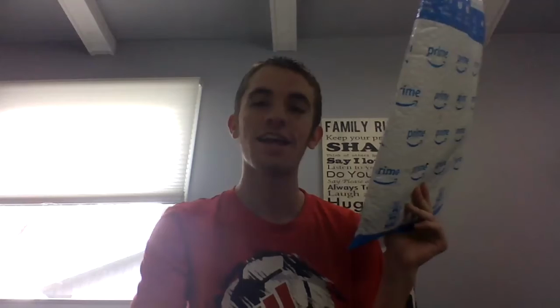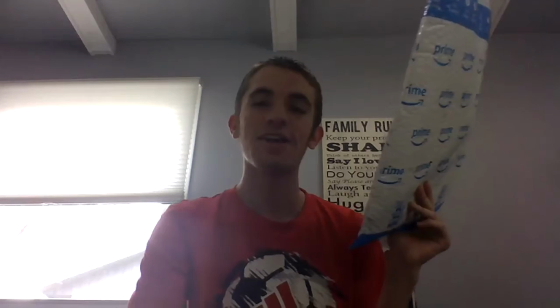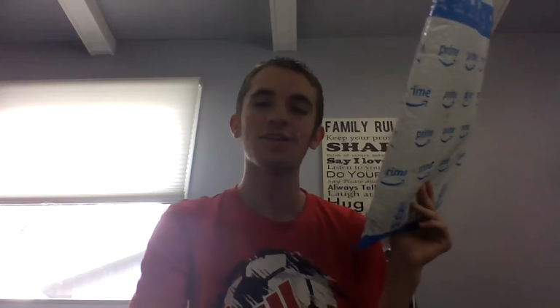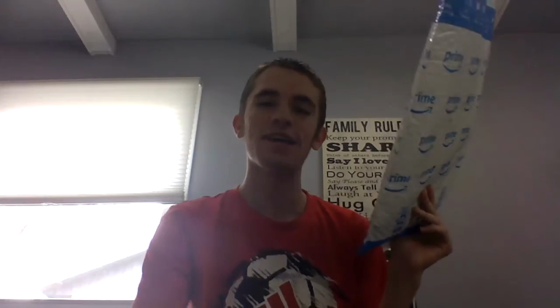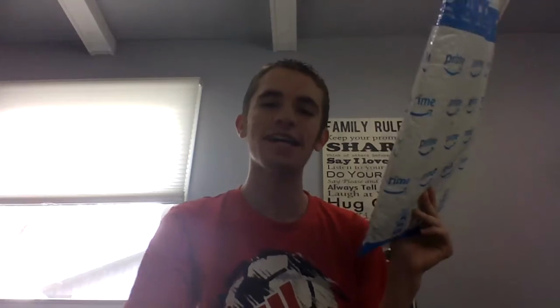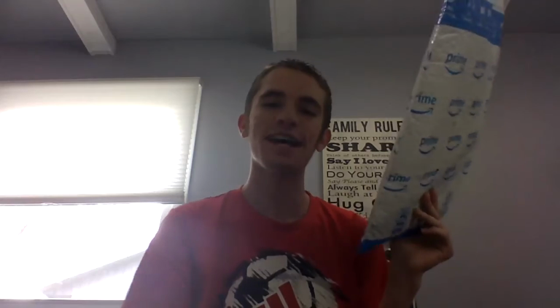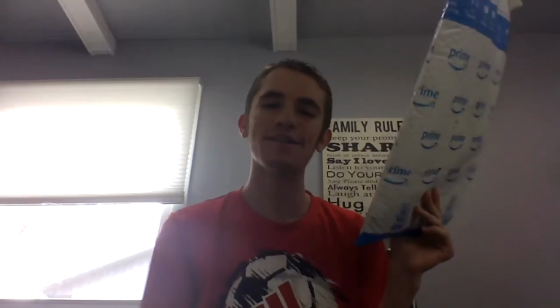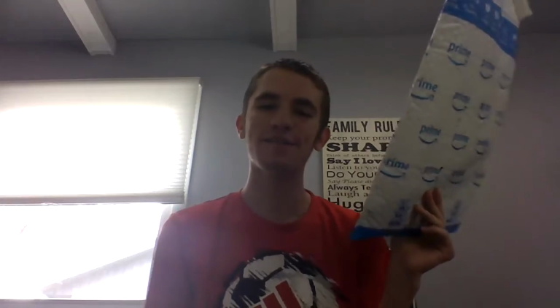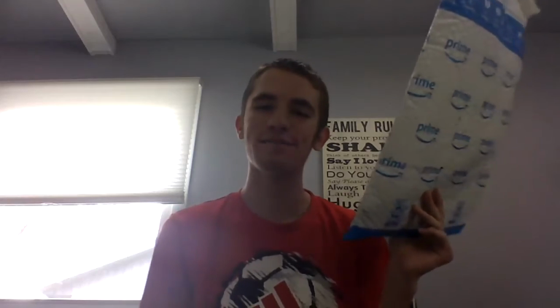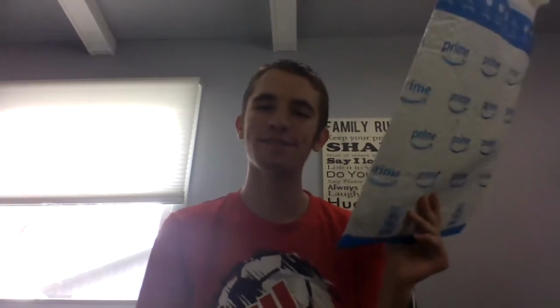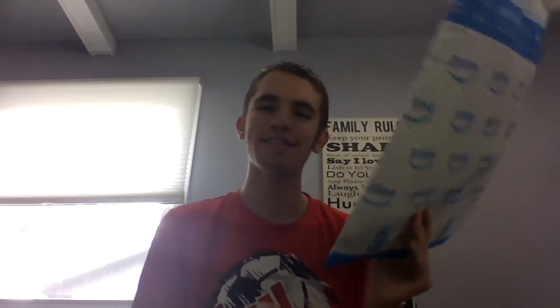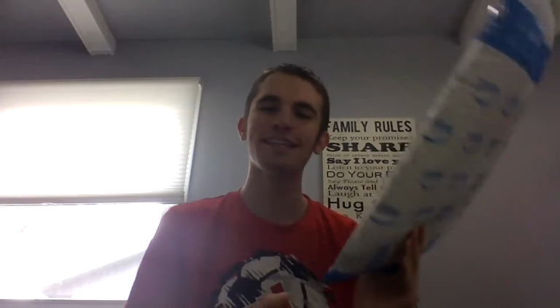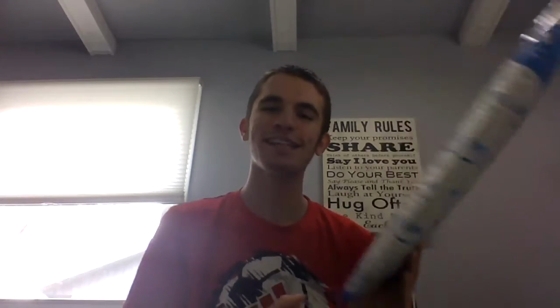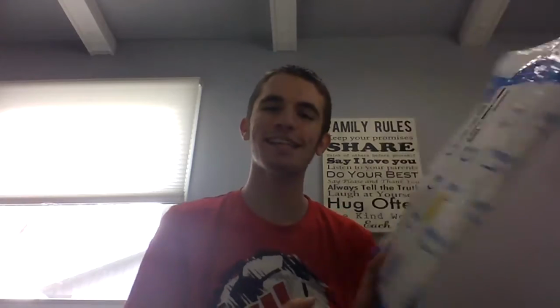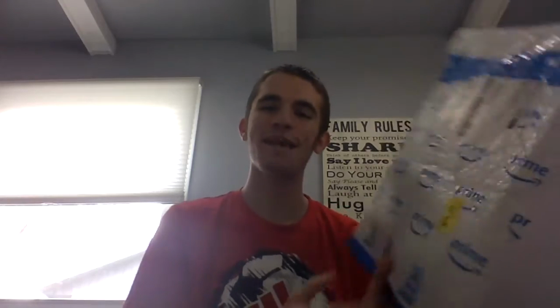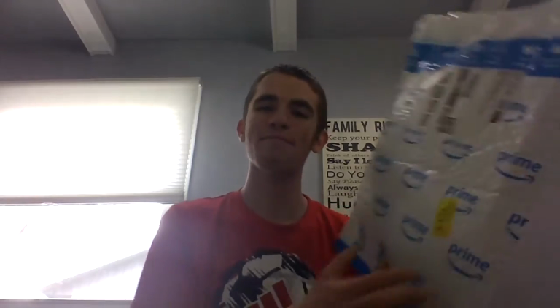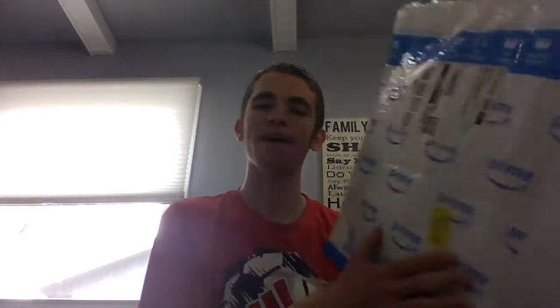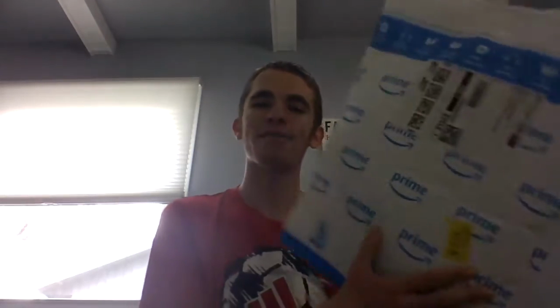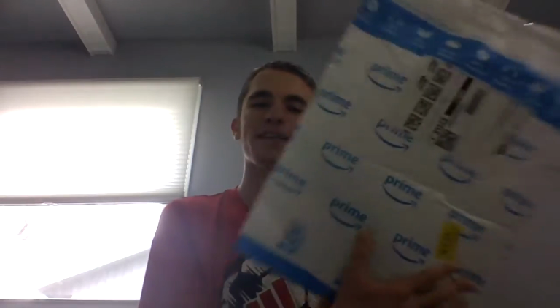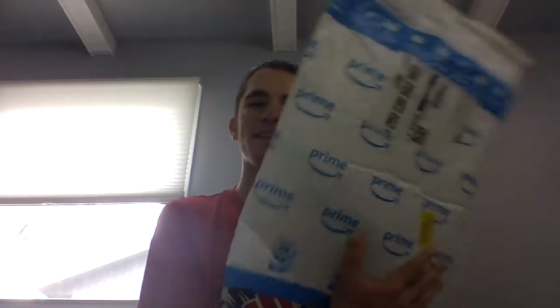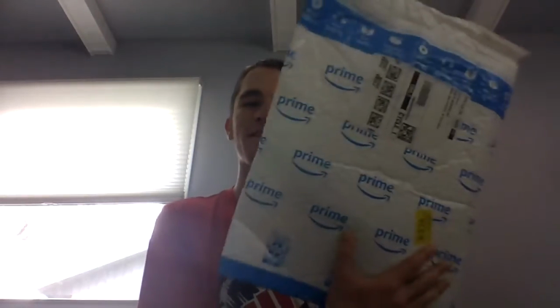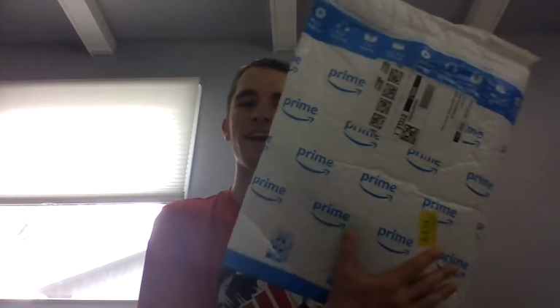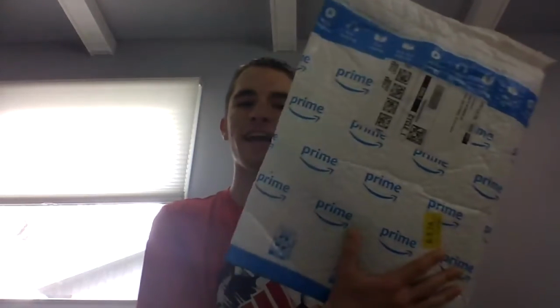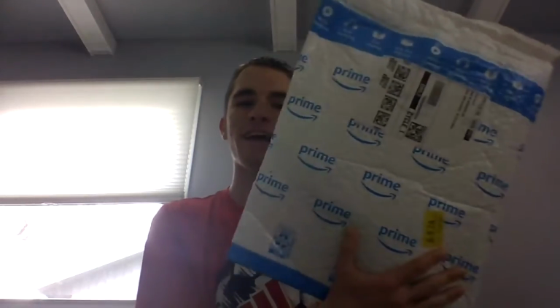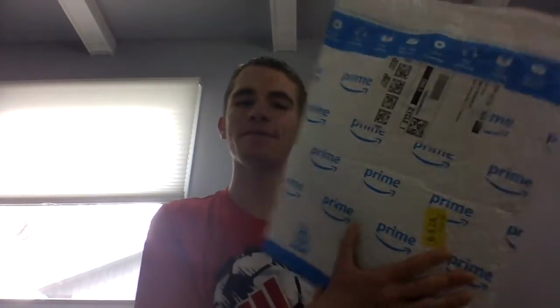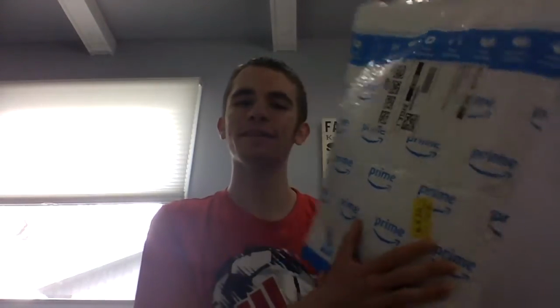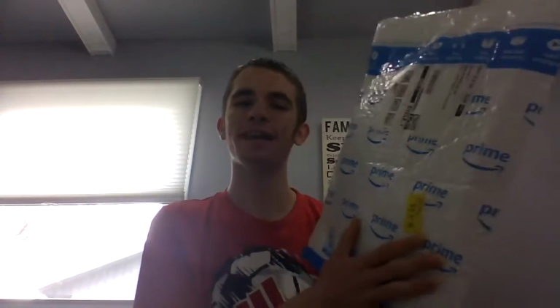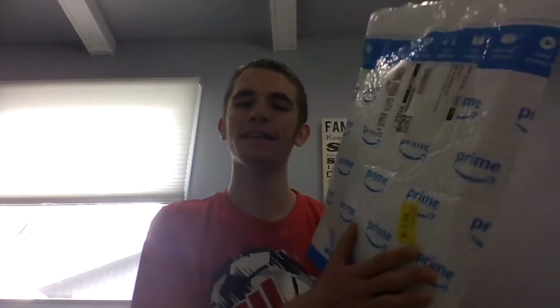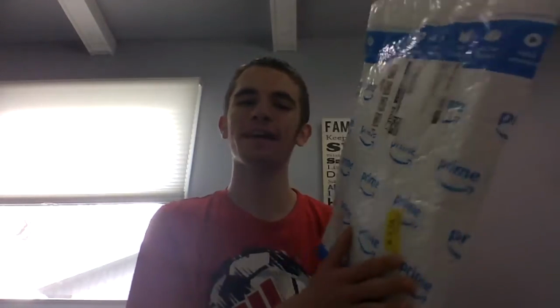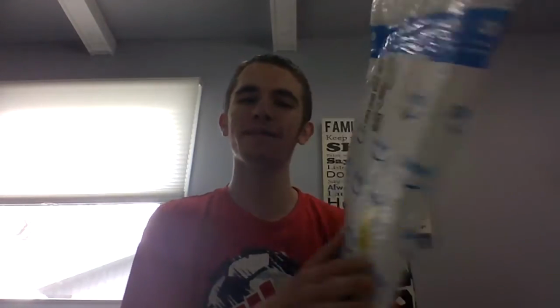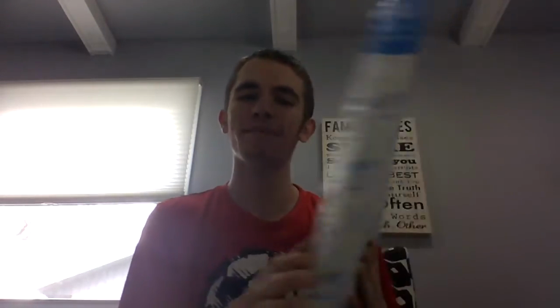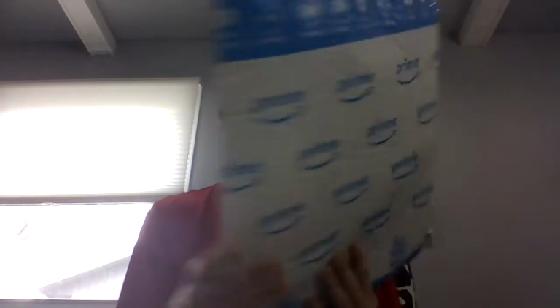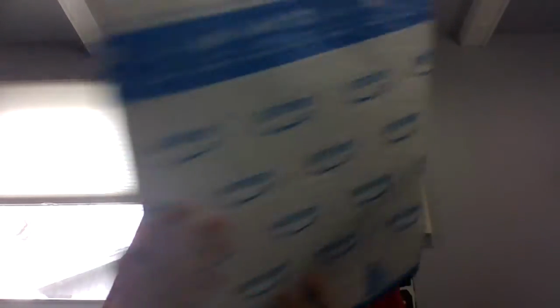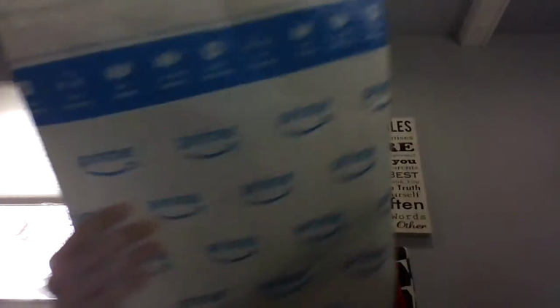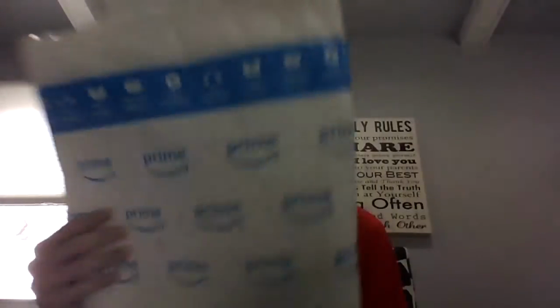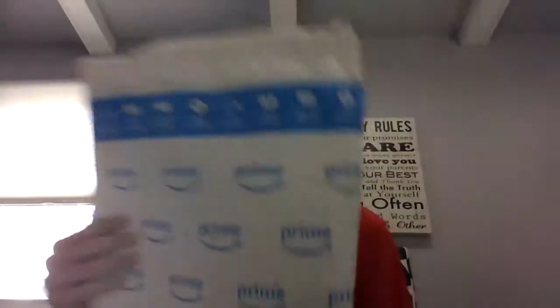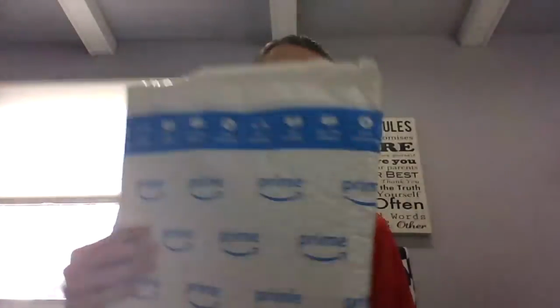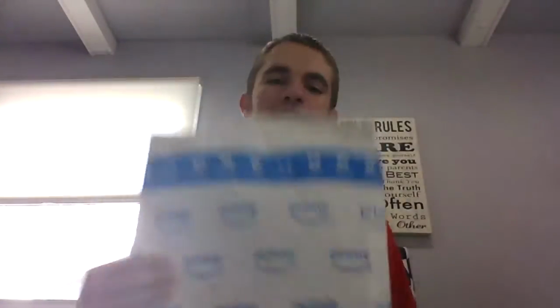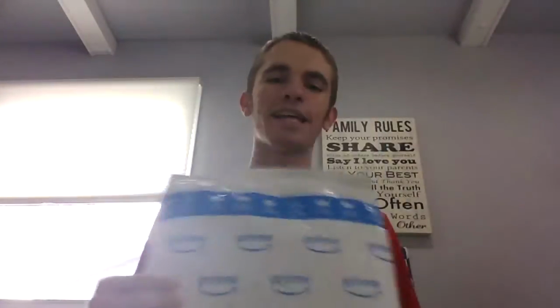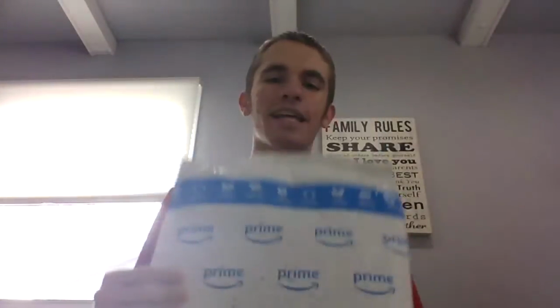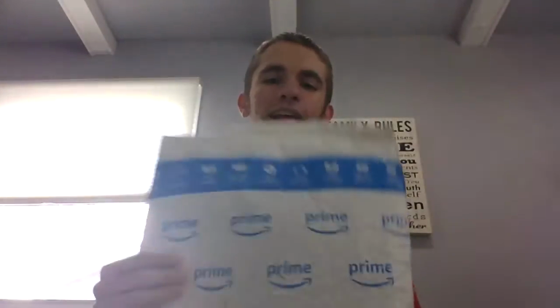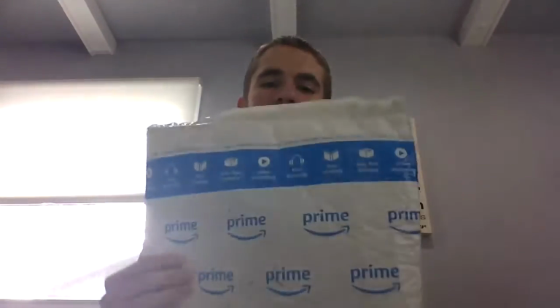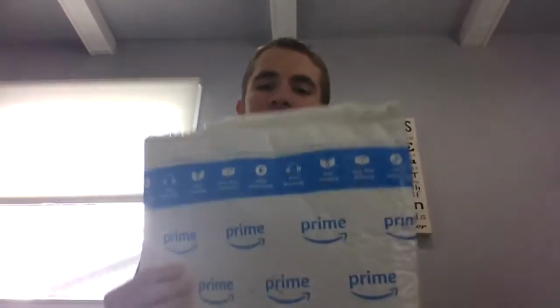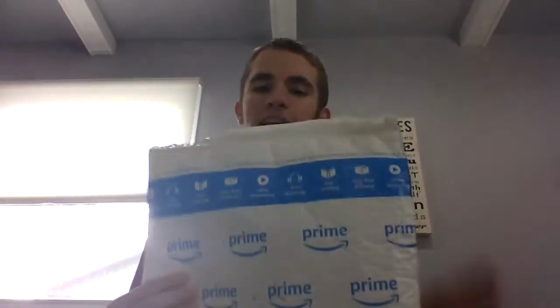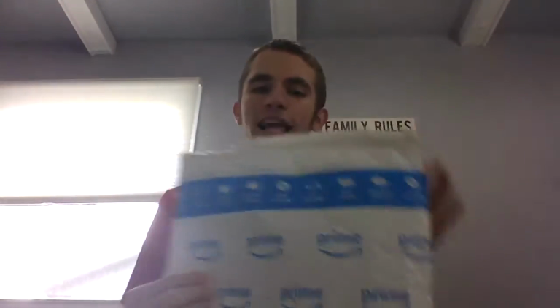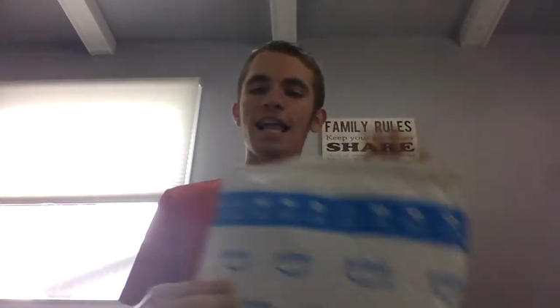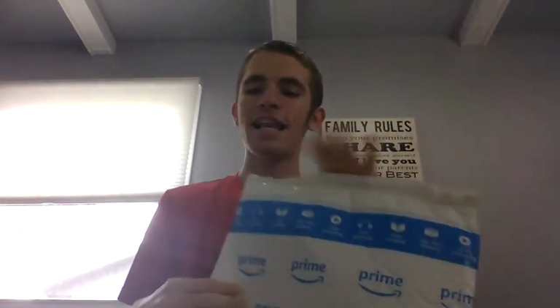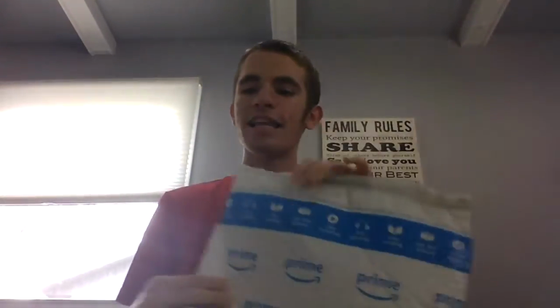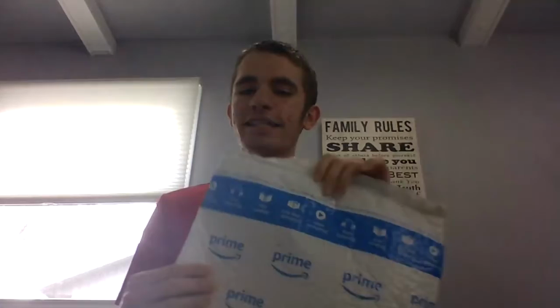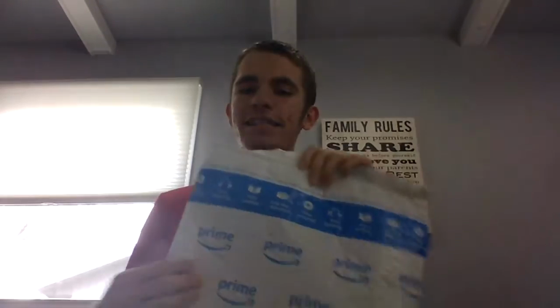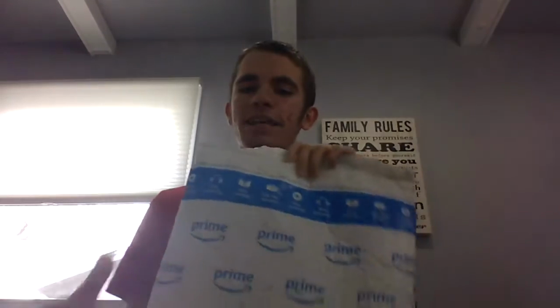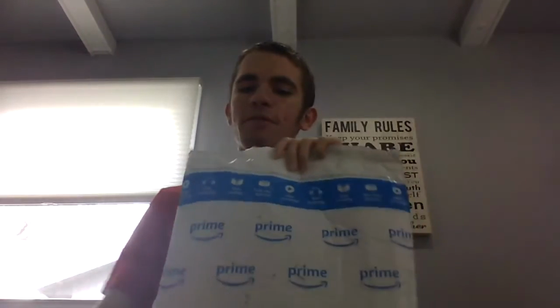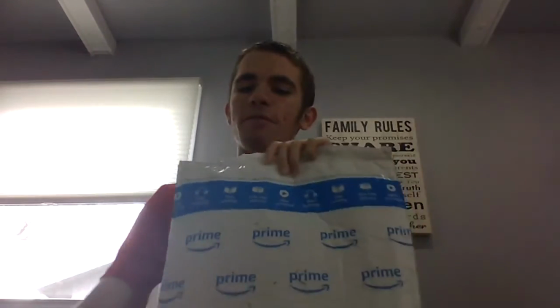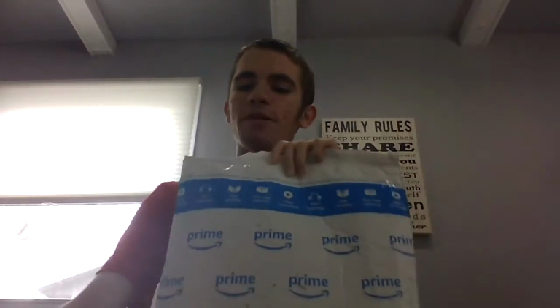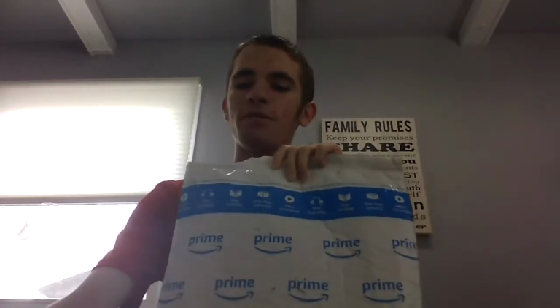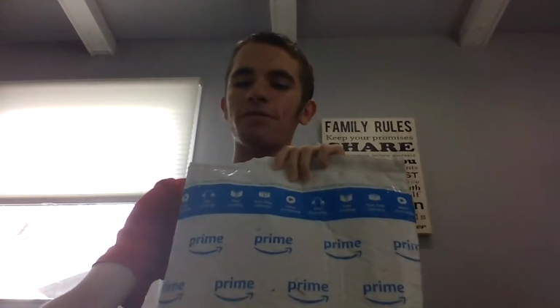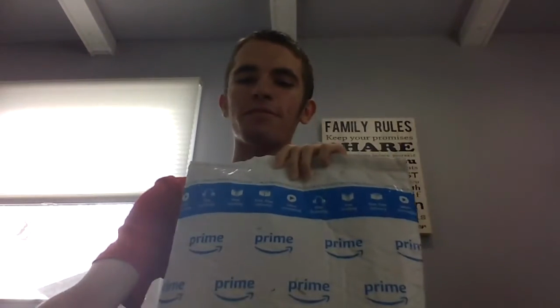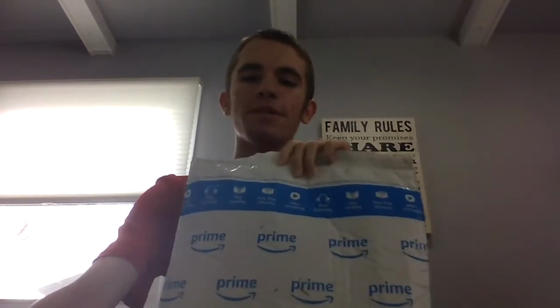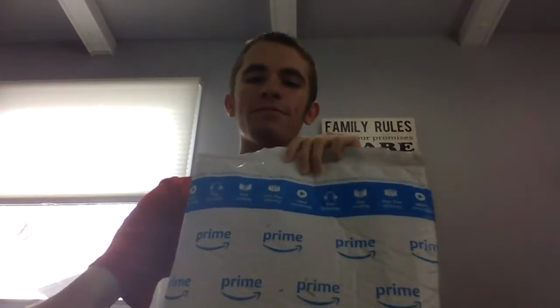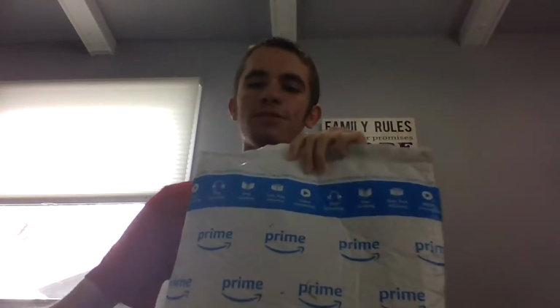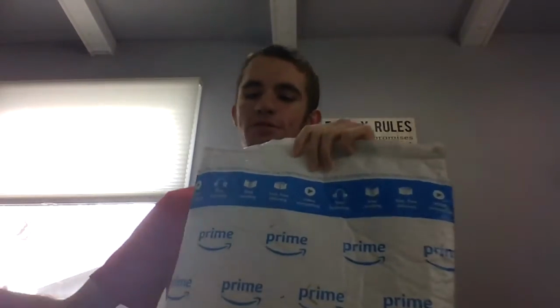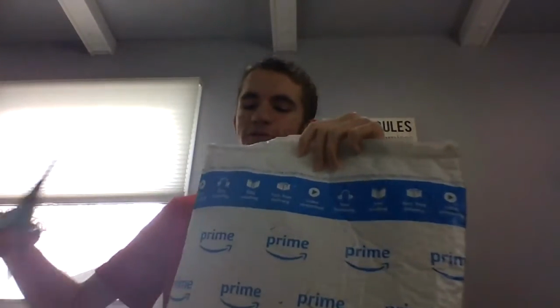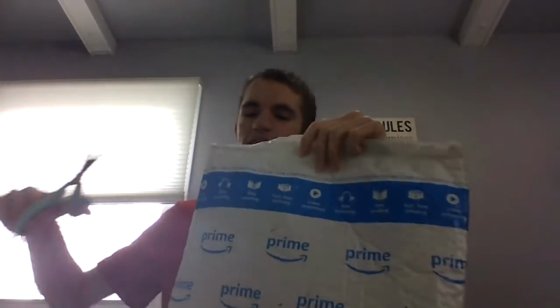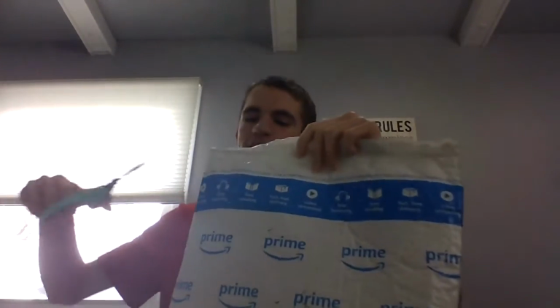Hey guys, what's up? This is Ethan. I'm back with another Amazon unboxing. Let's see what we got today.